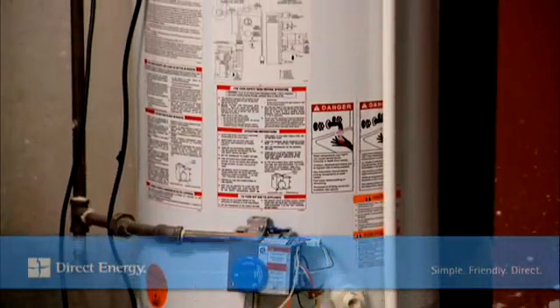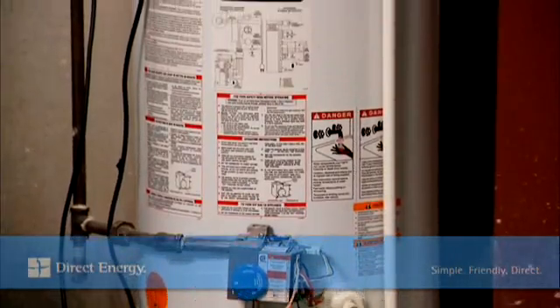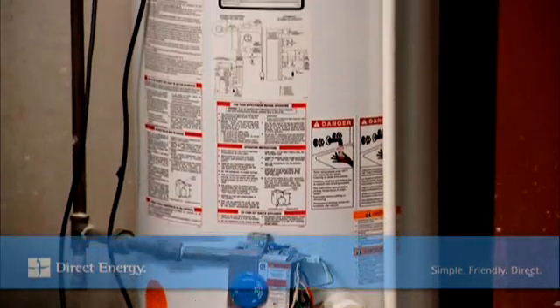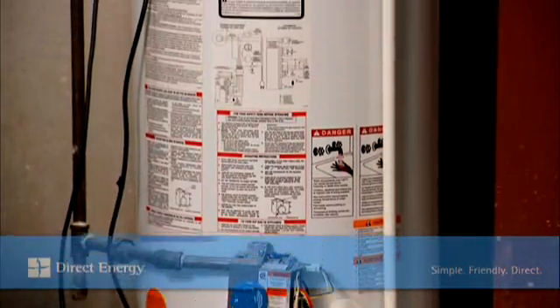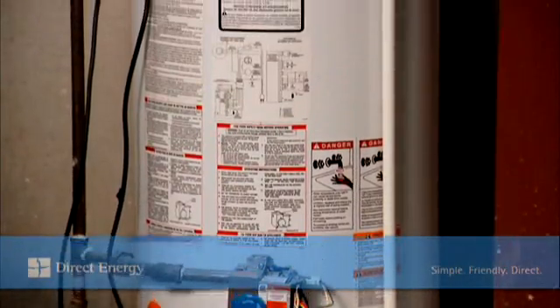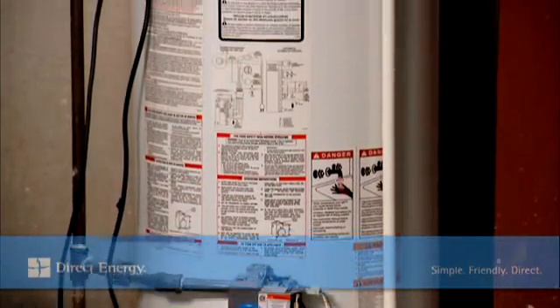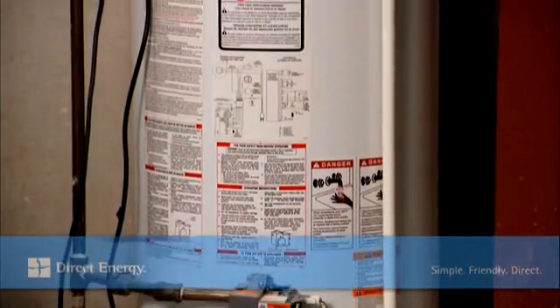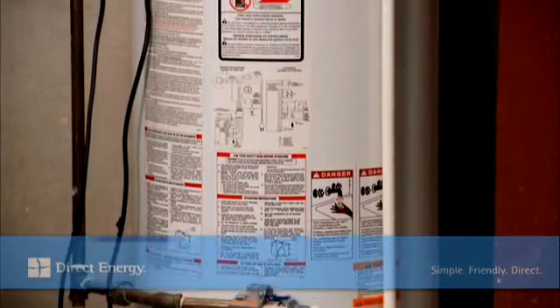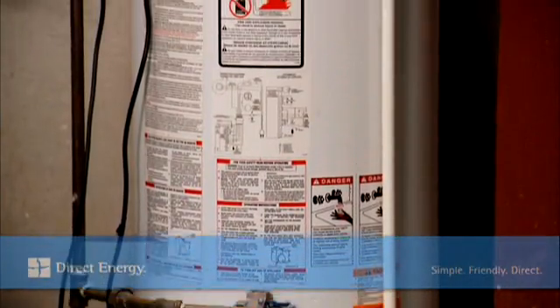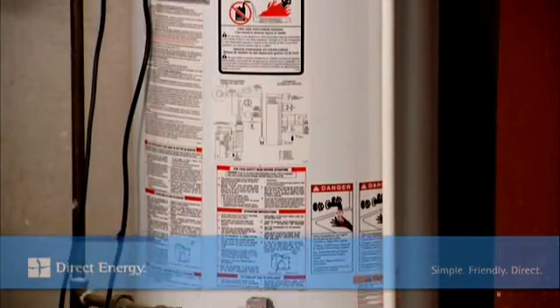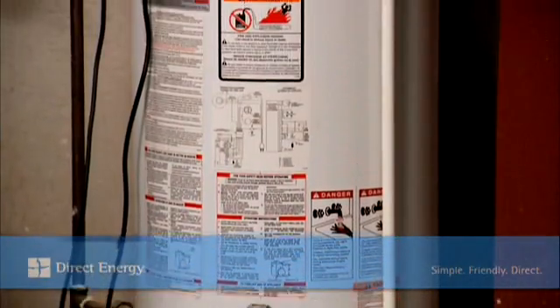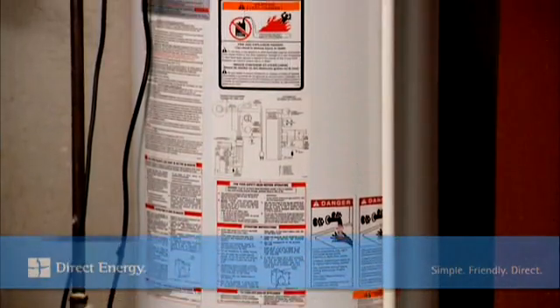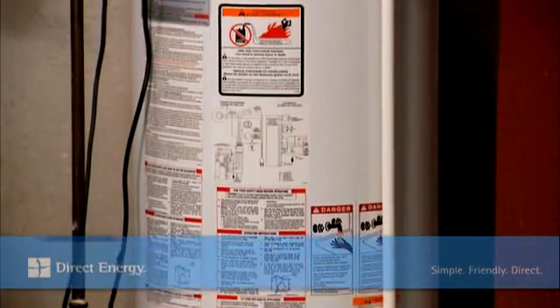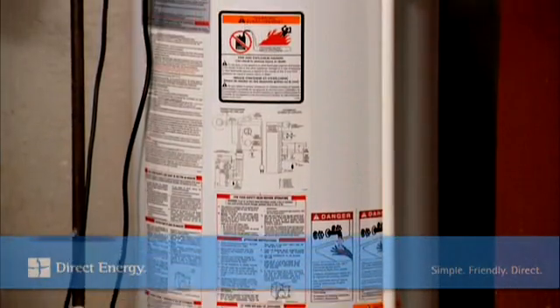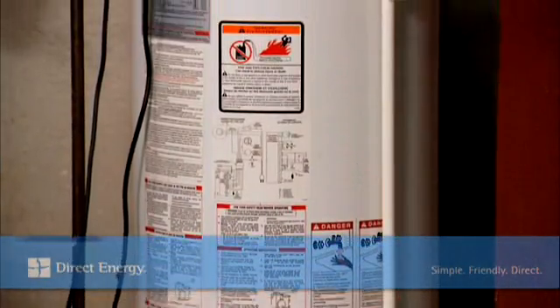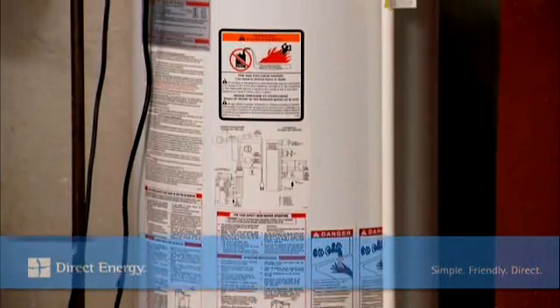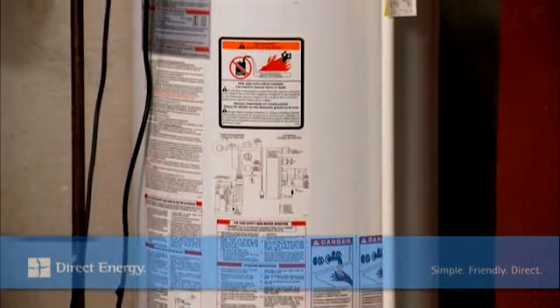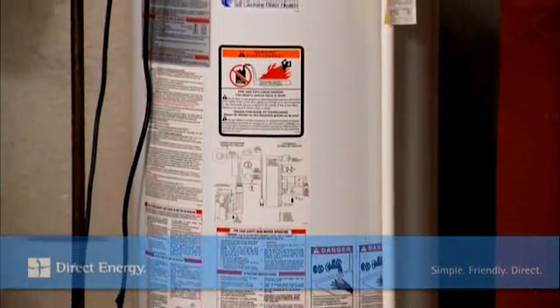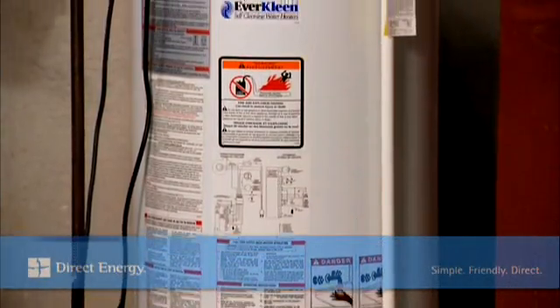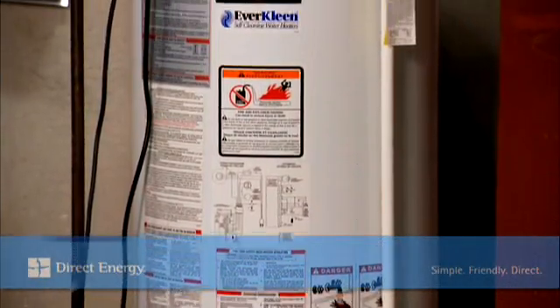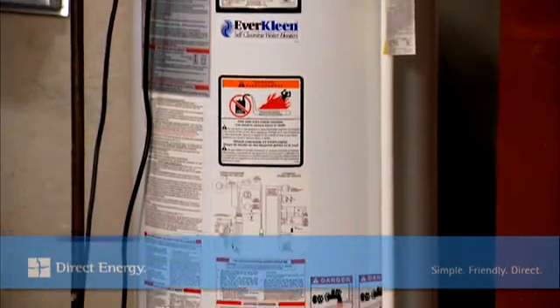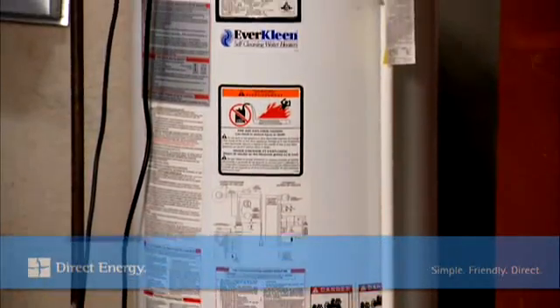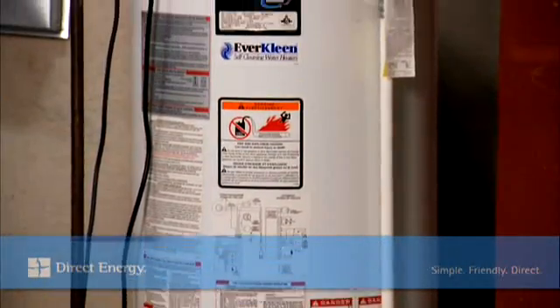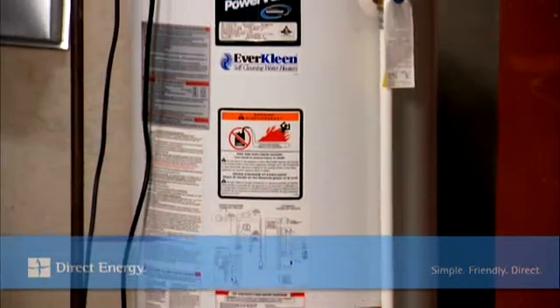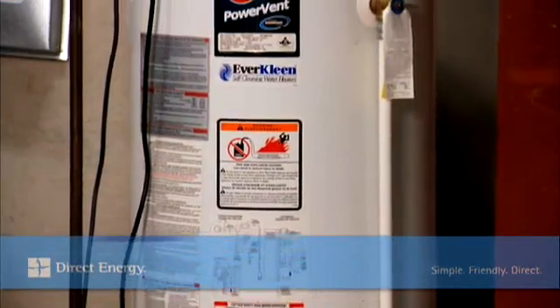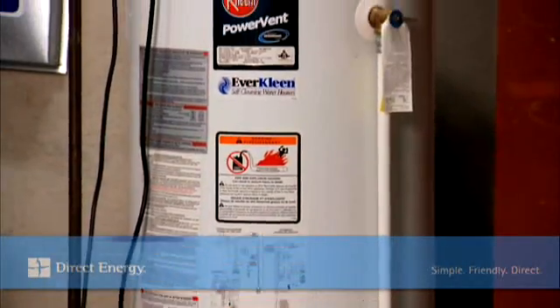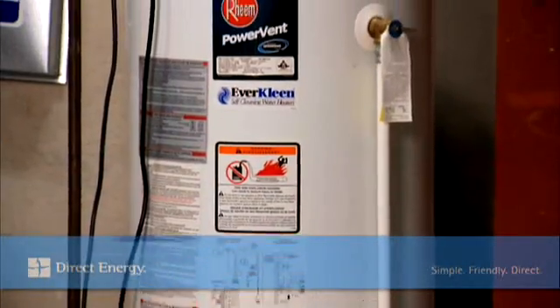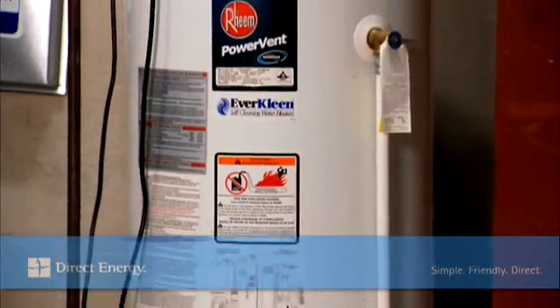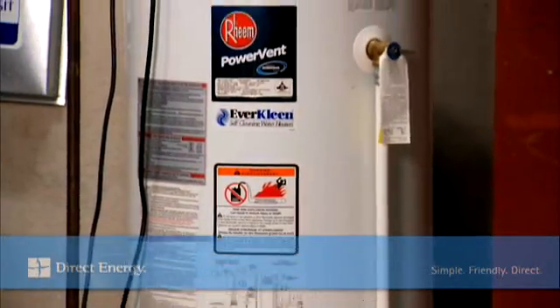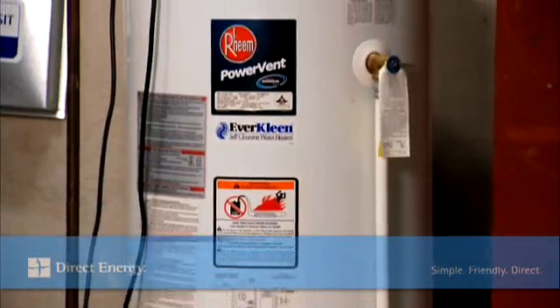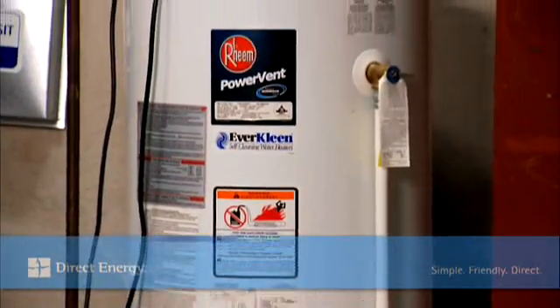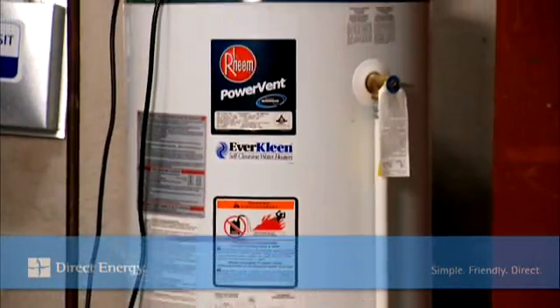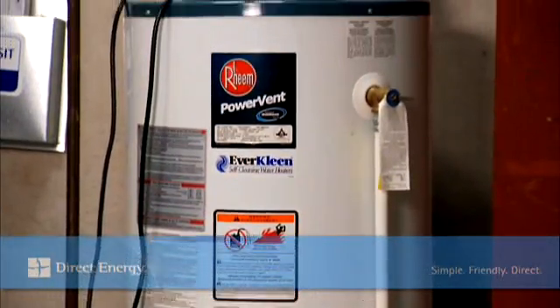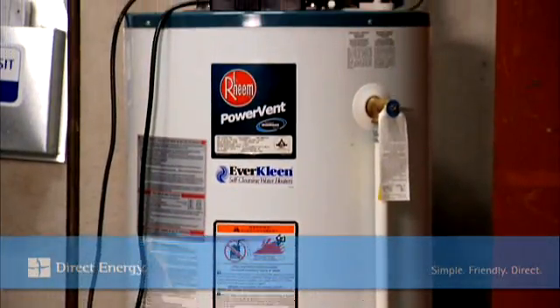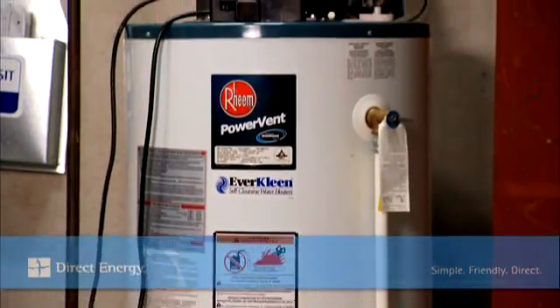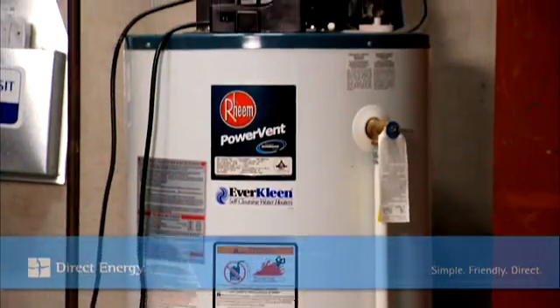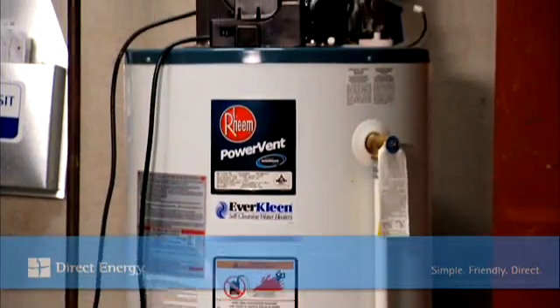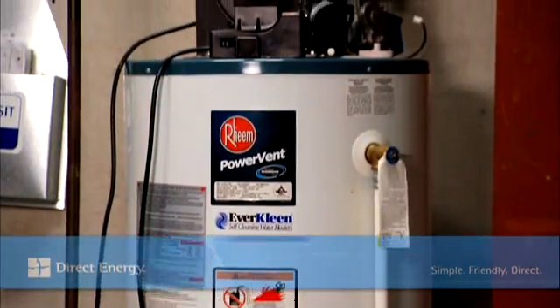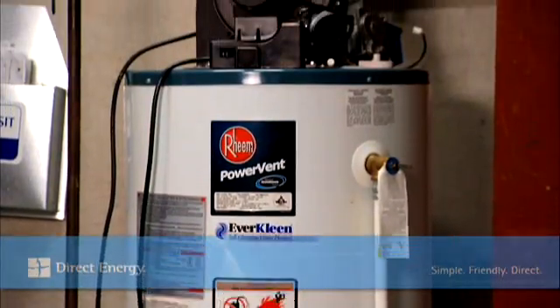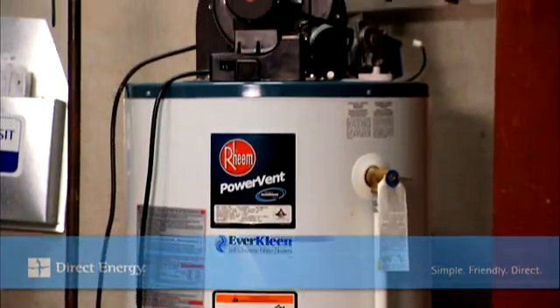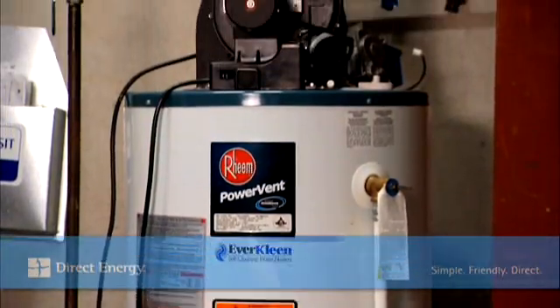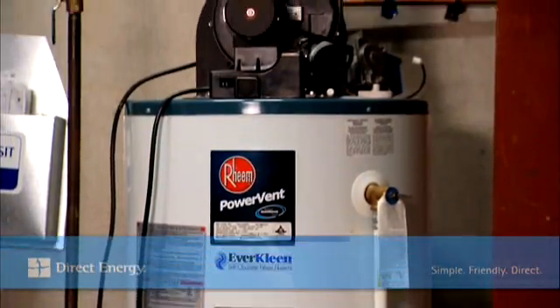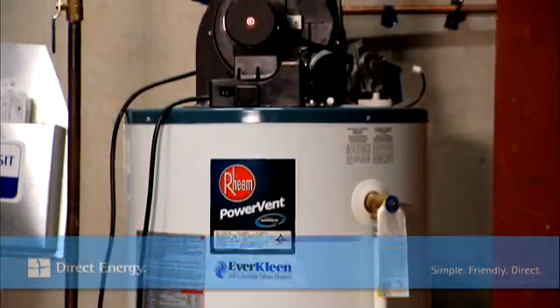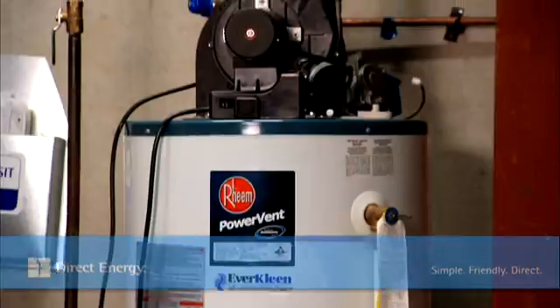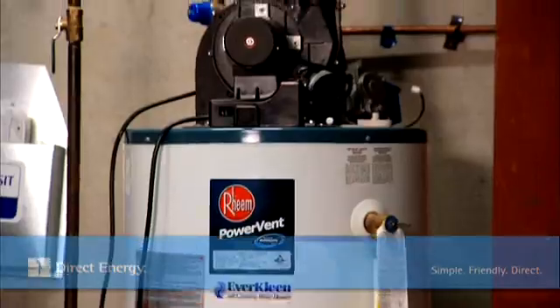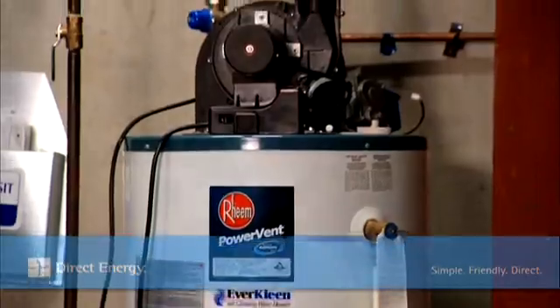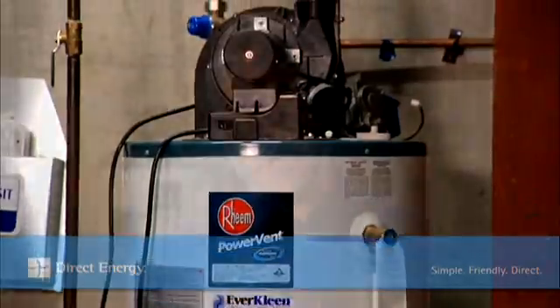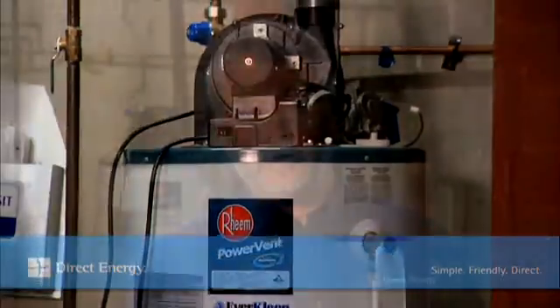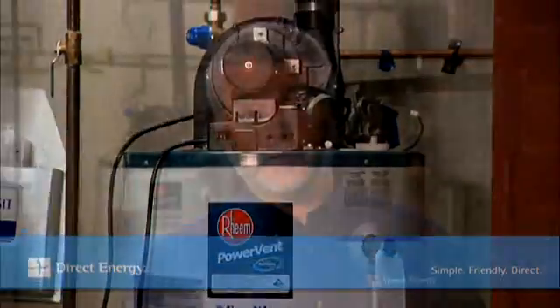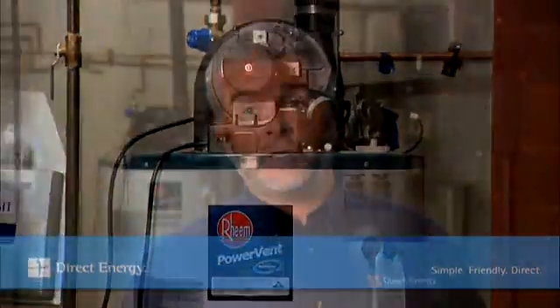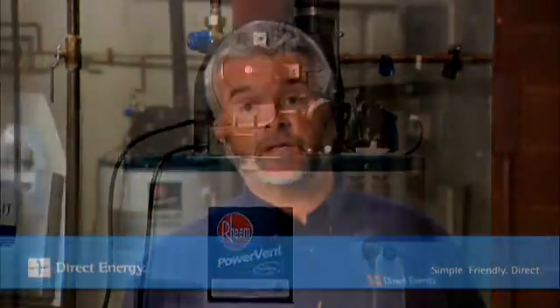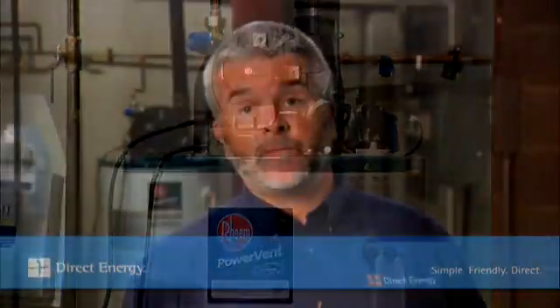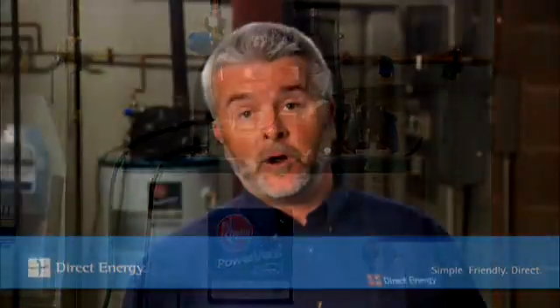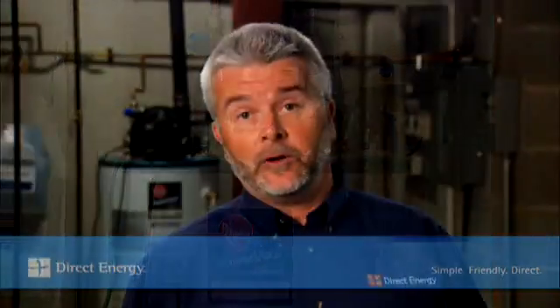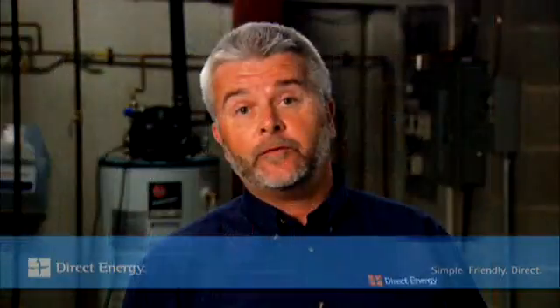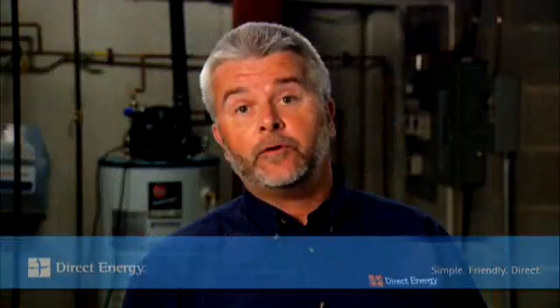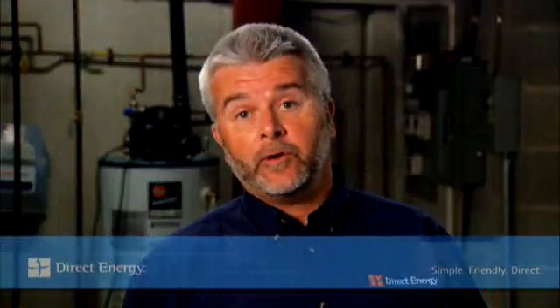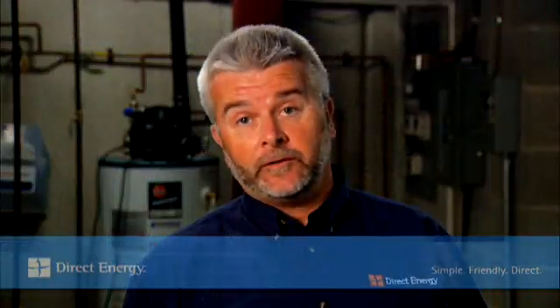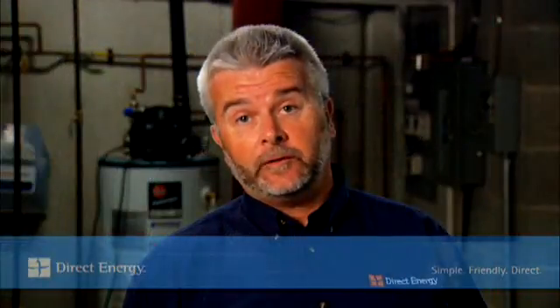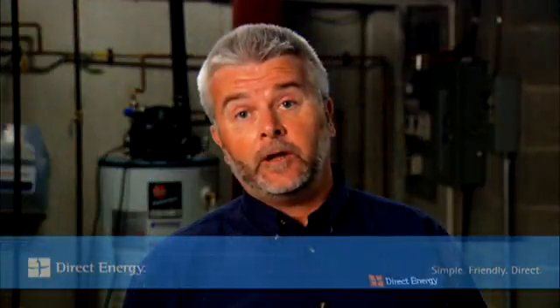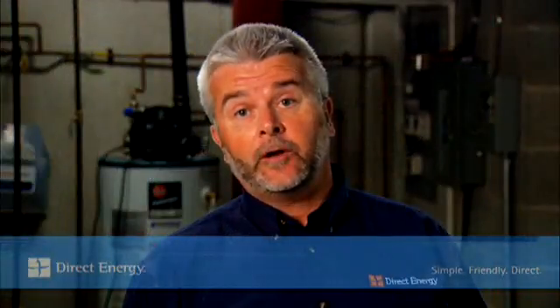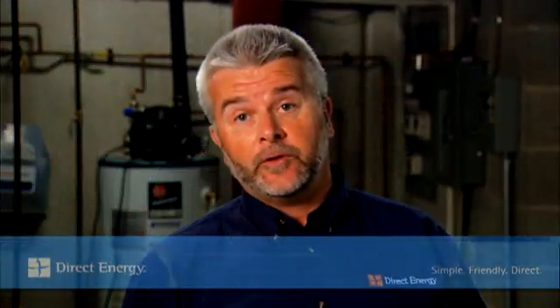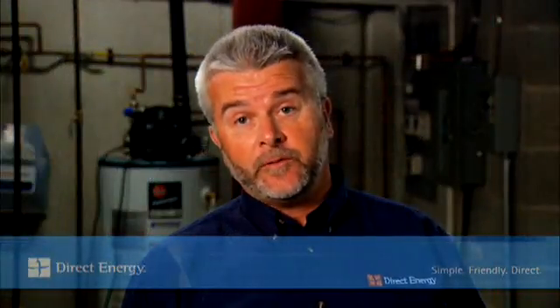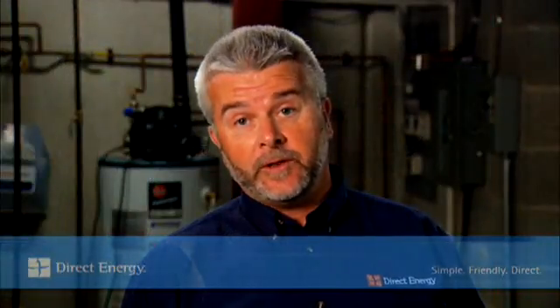If it turns out your rental water heater needs repairs, your rental provider will make the repairs free of charge as part of your rental agreement.